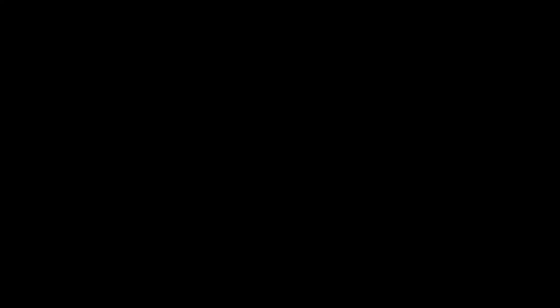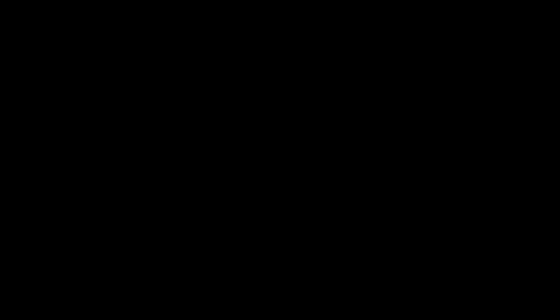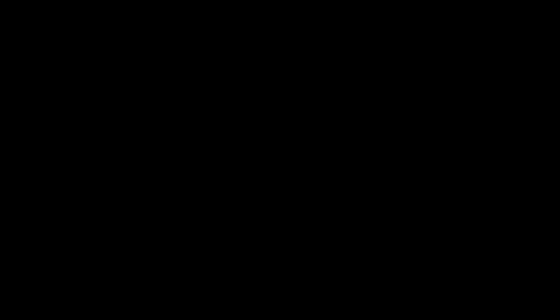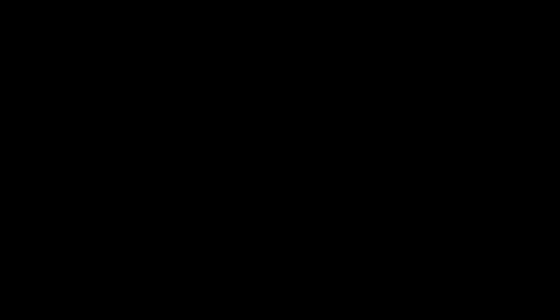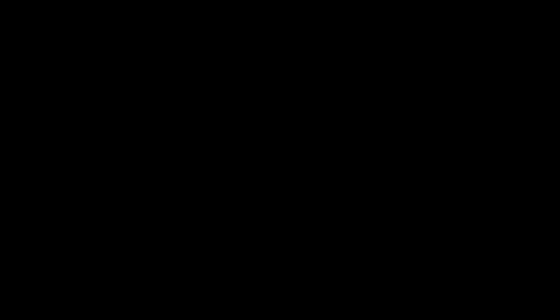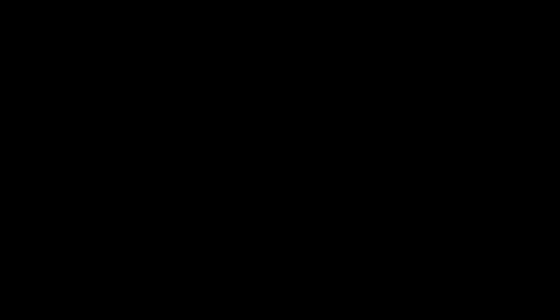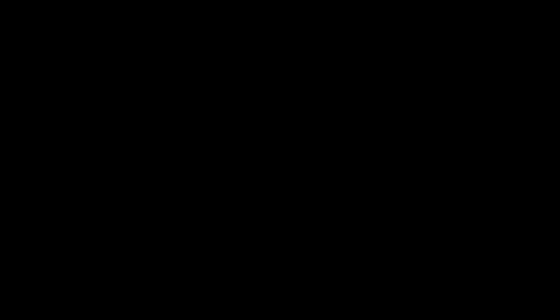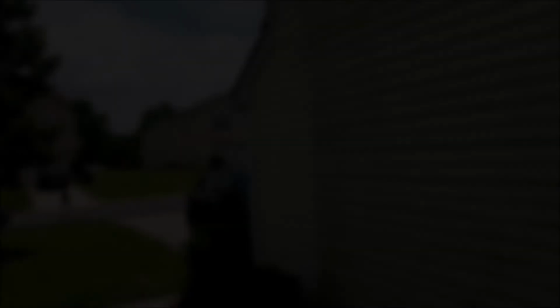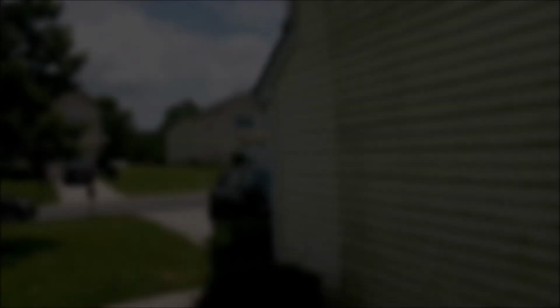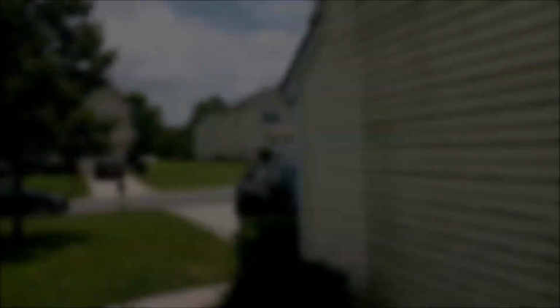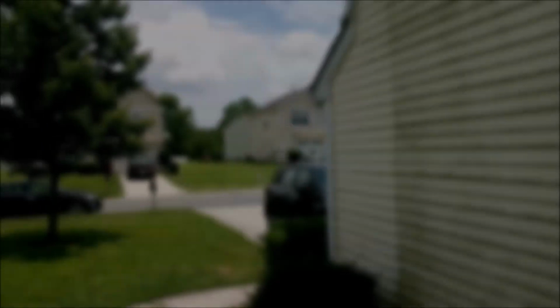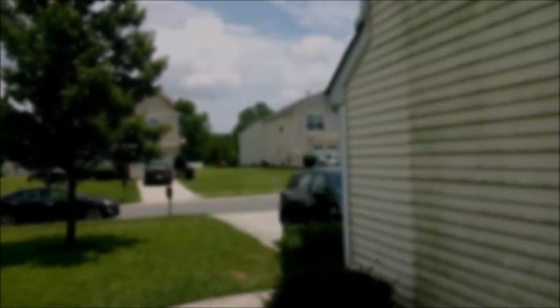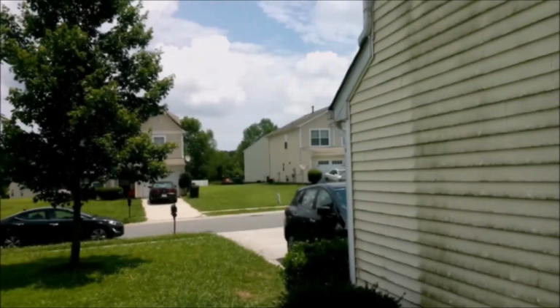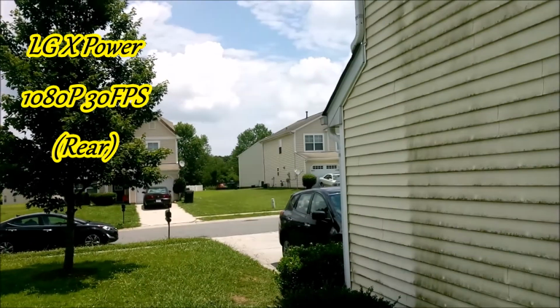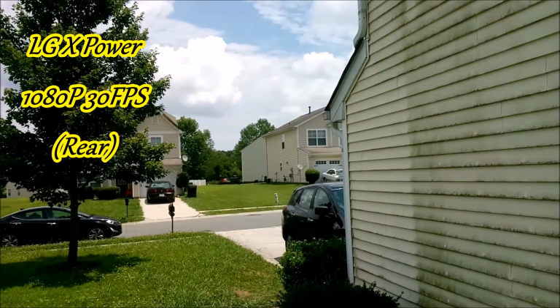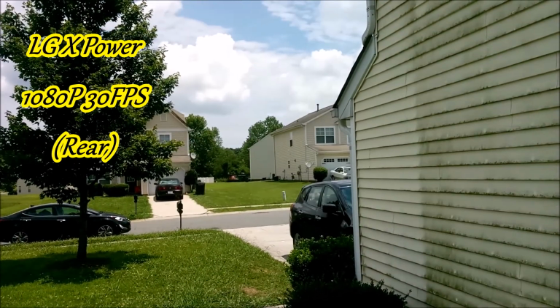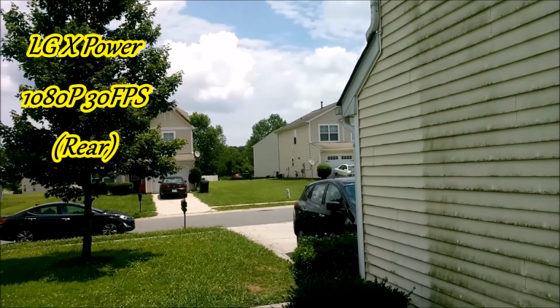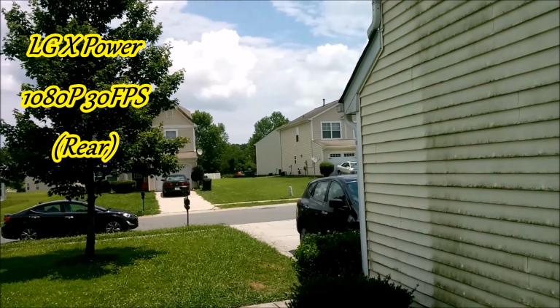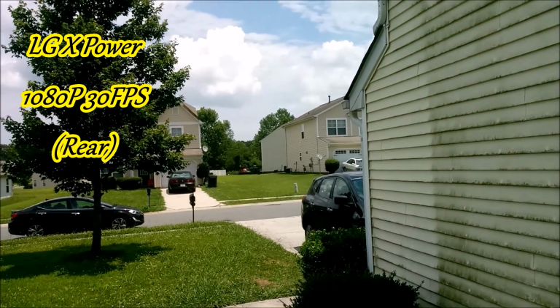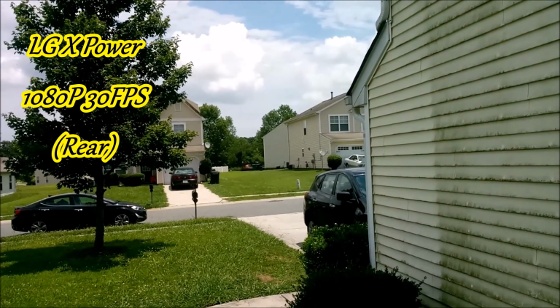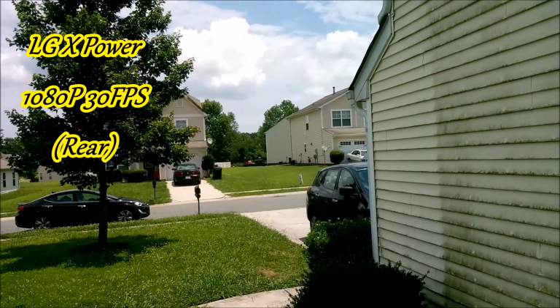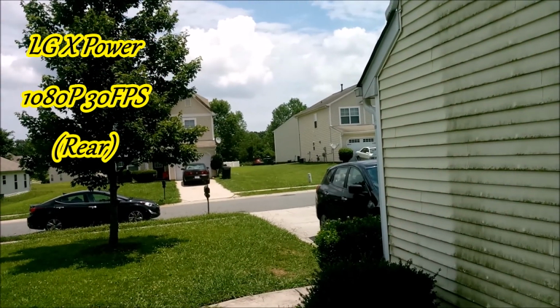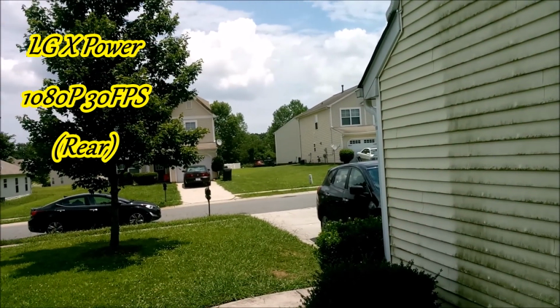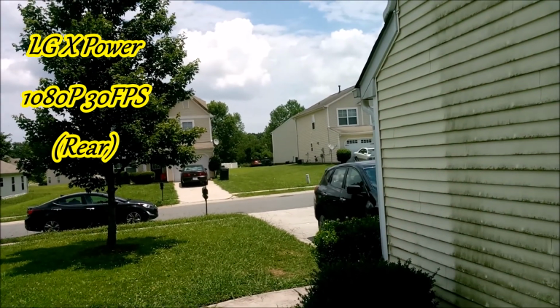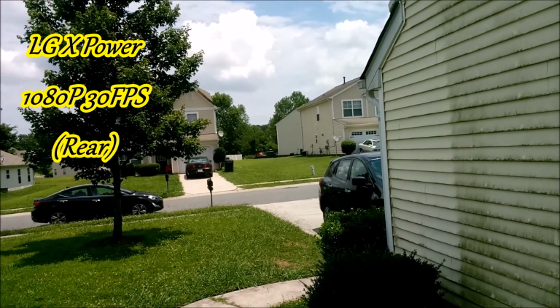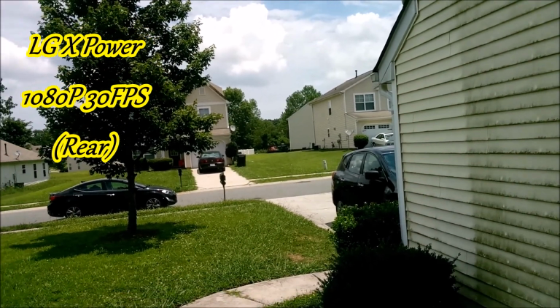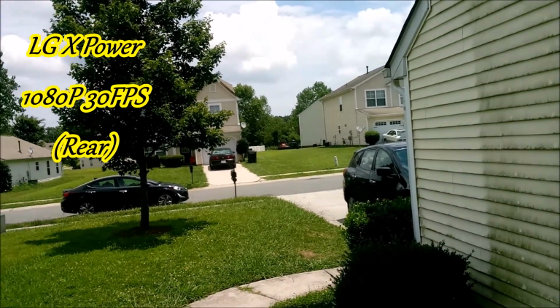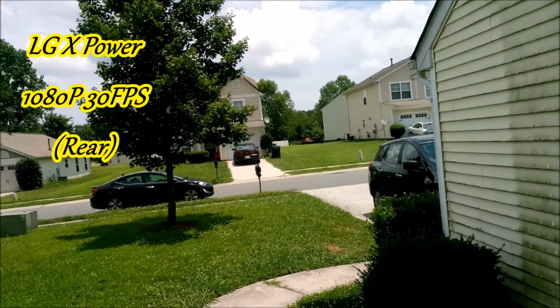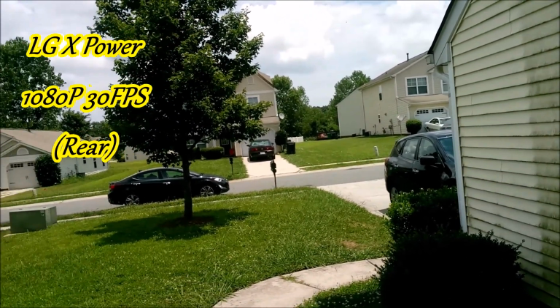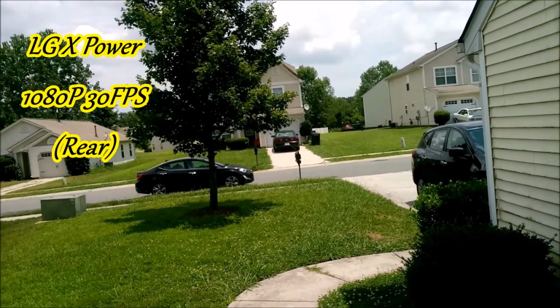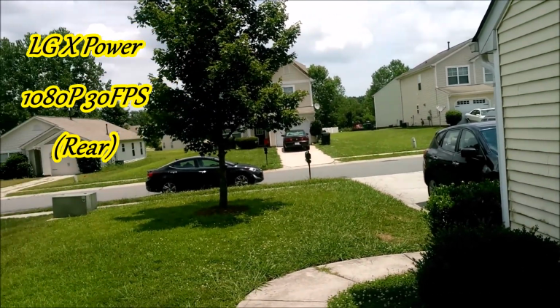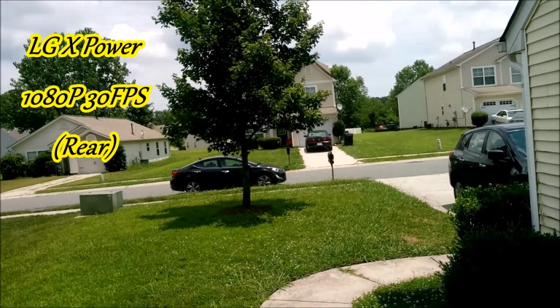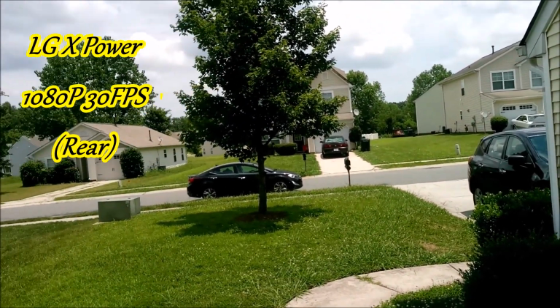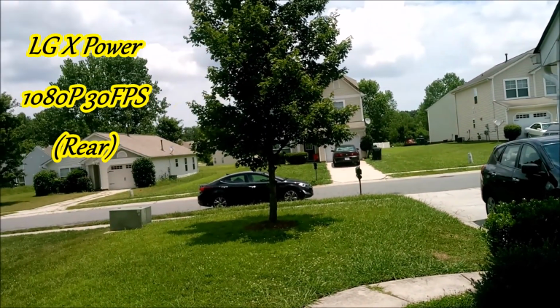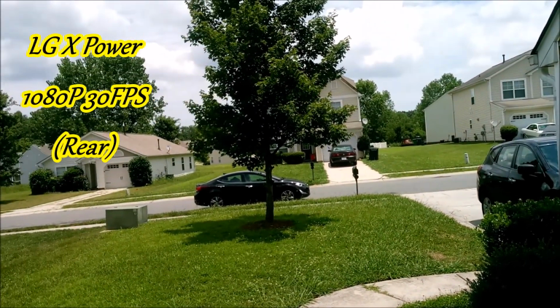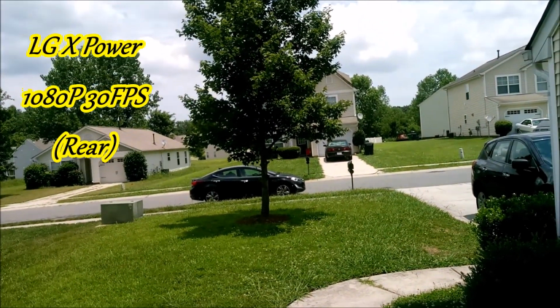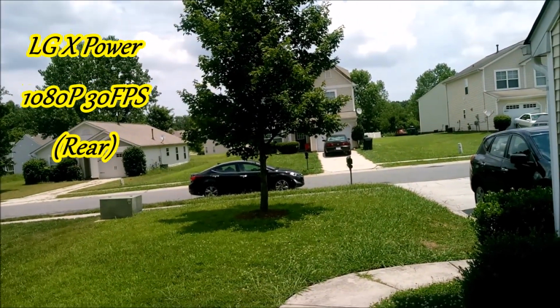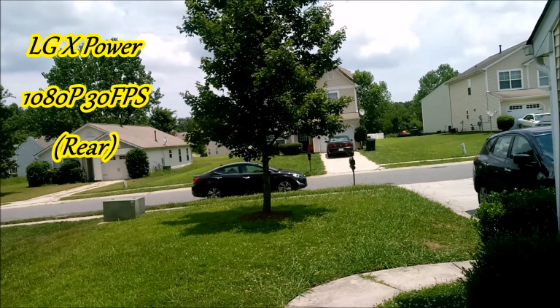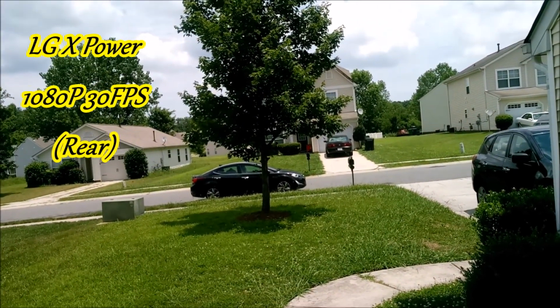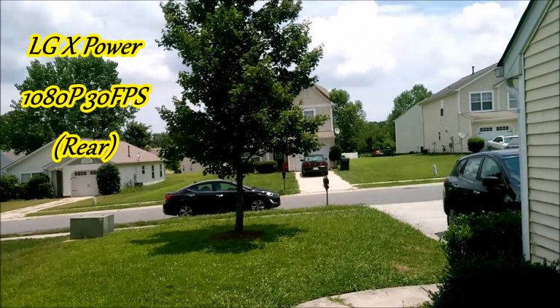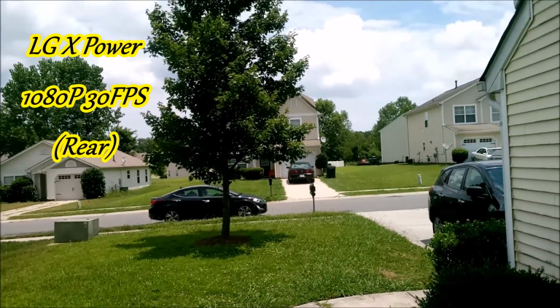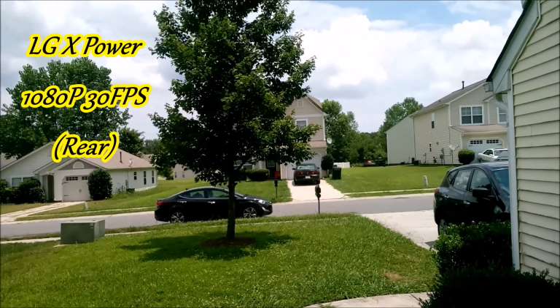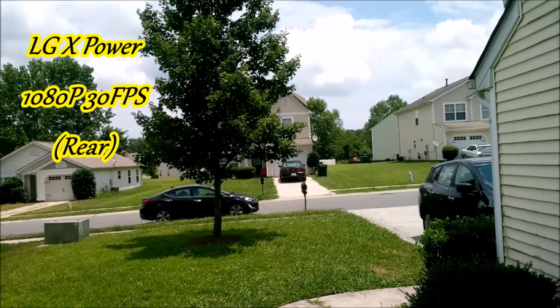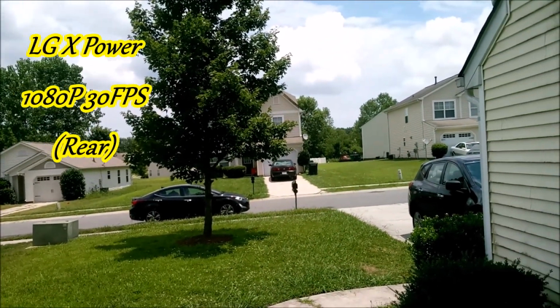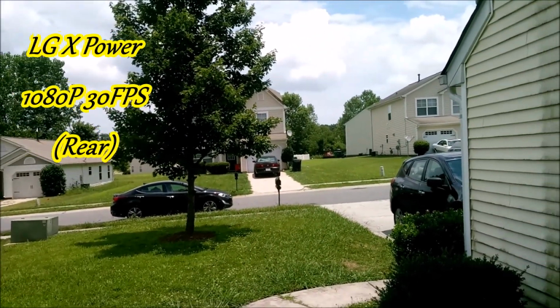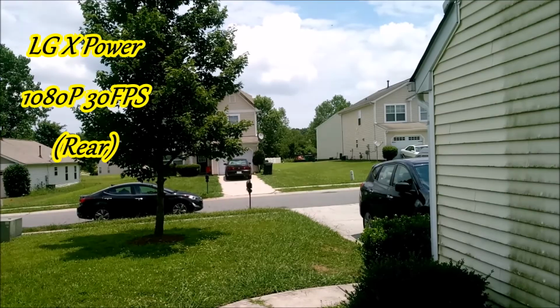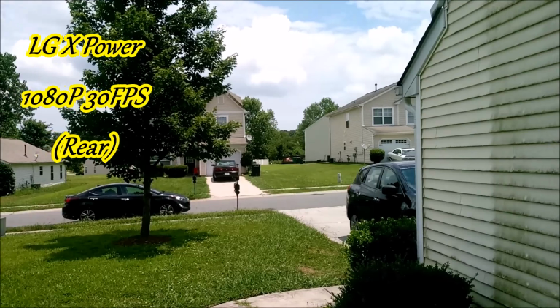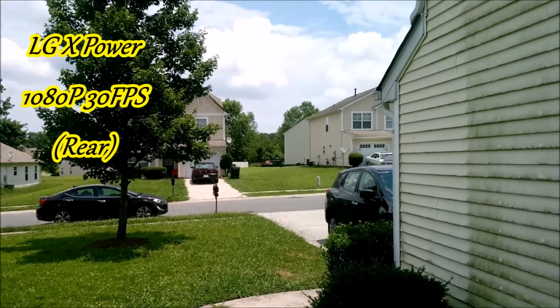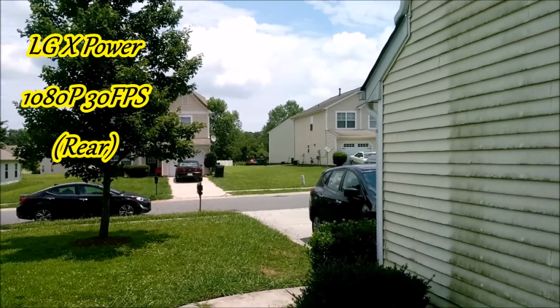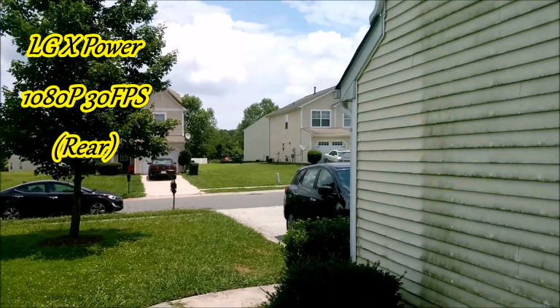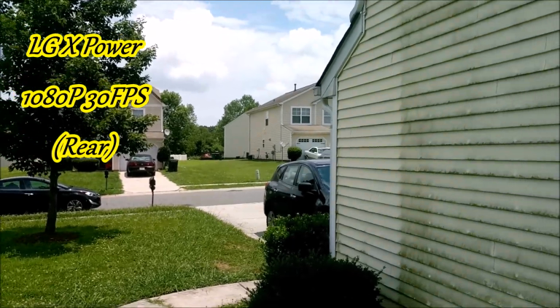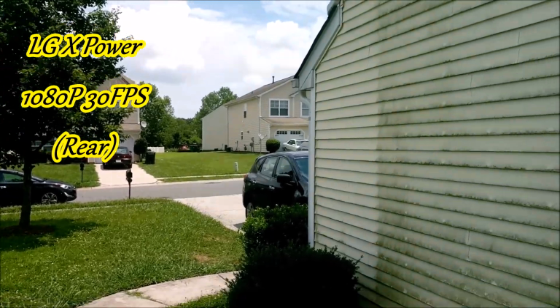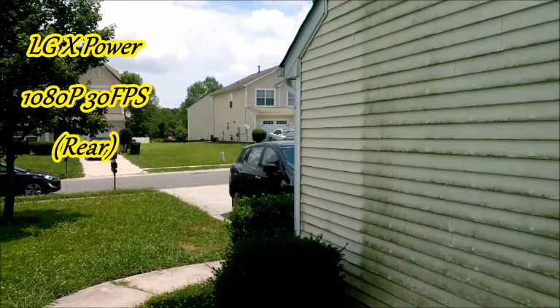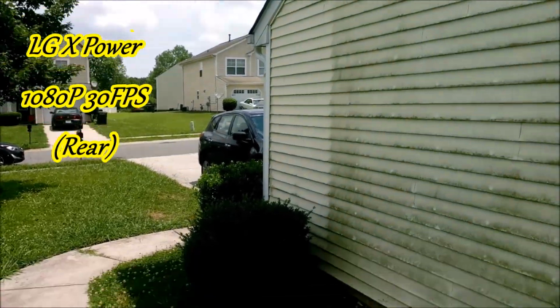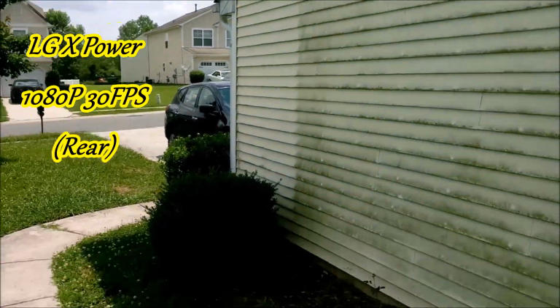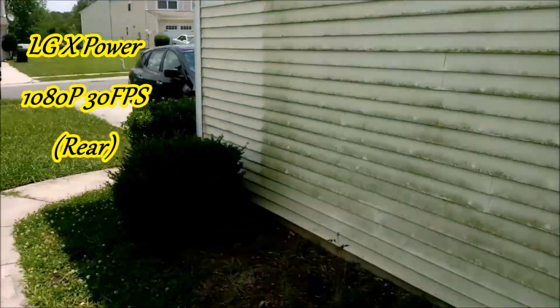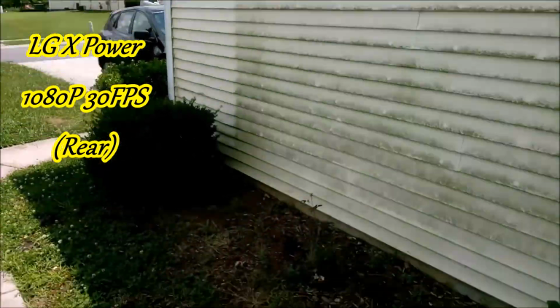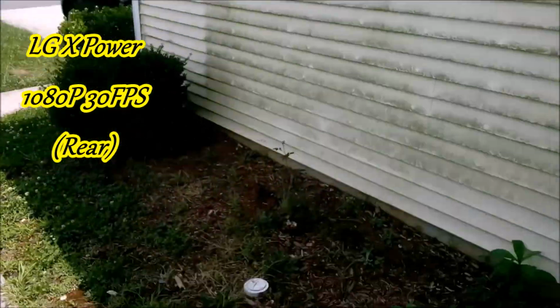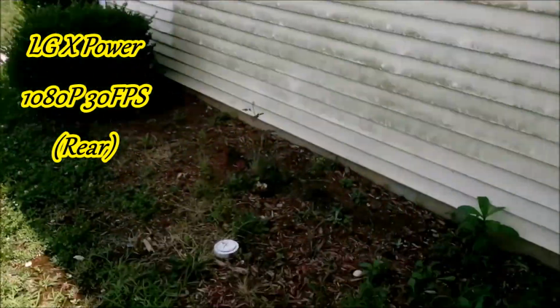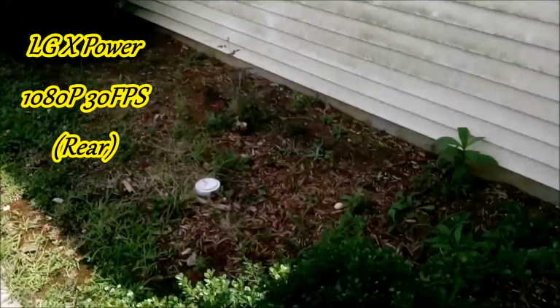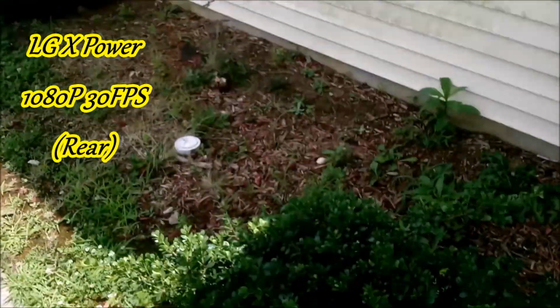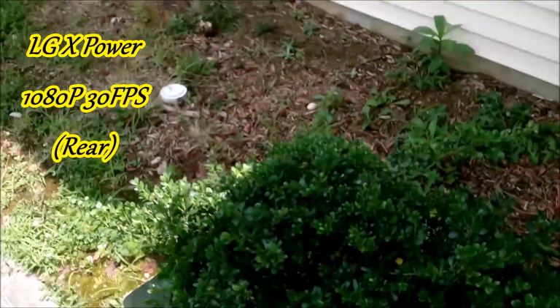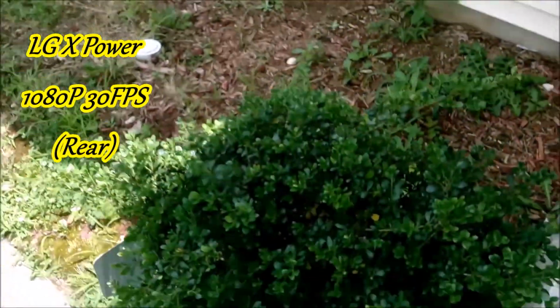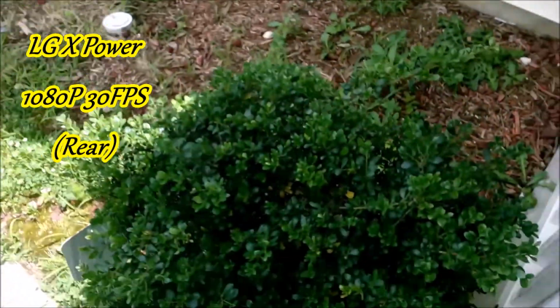This is a test of the LG X-Power. I'm recording this with the headphones I have on, using the mic. Just let me know what you guys think of the quality.